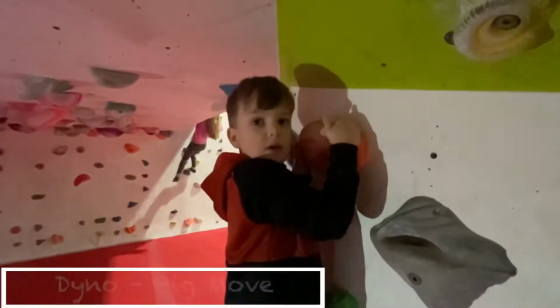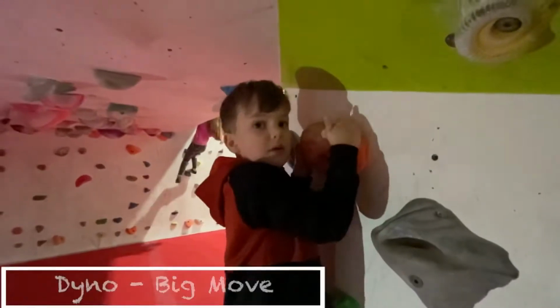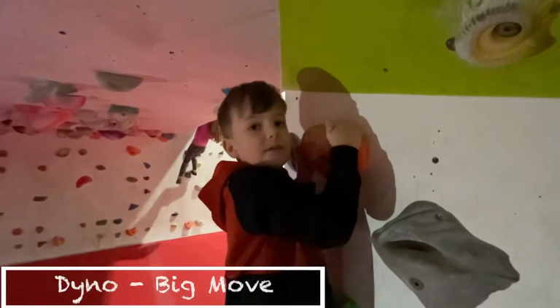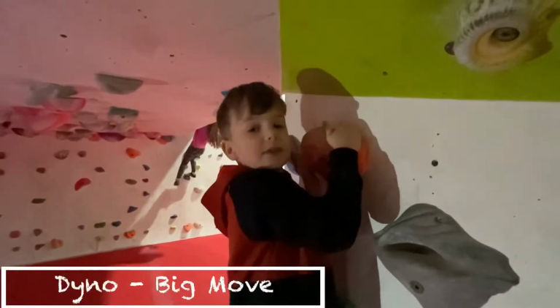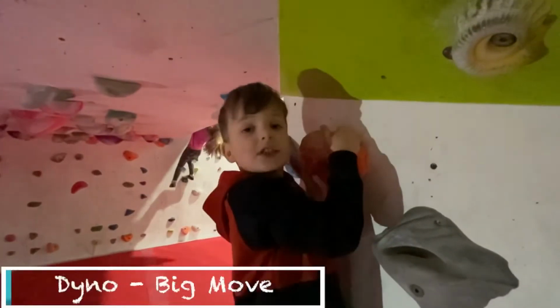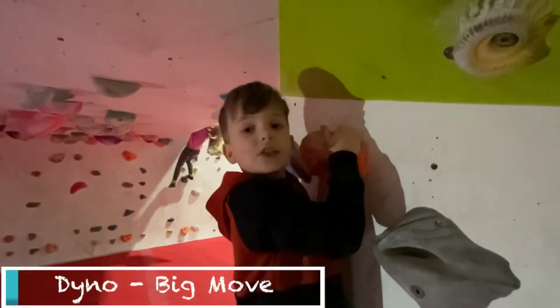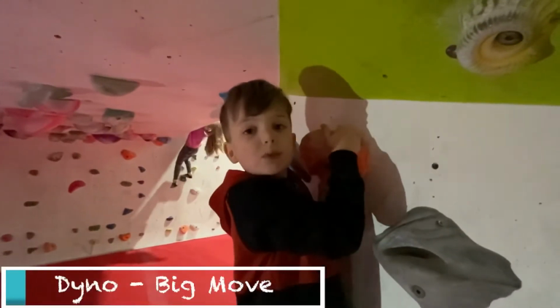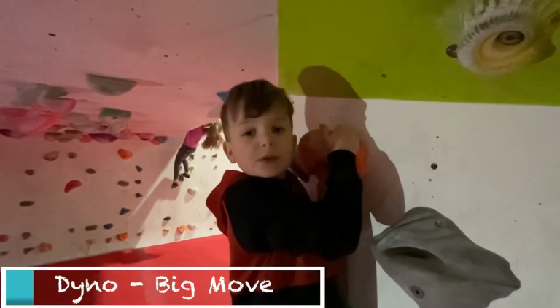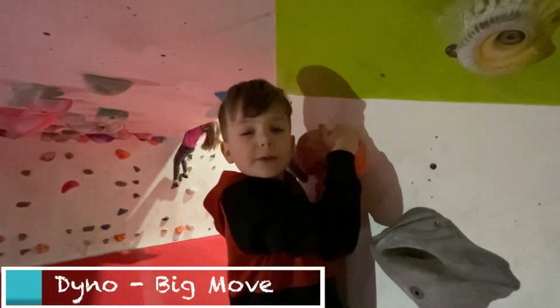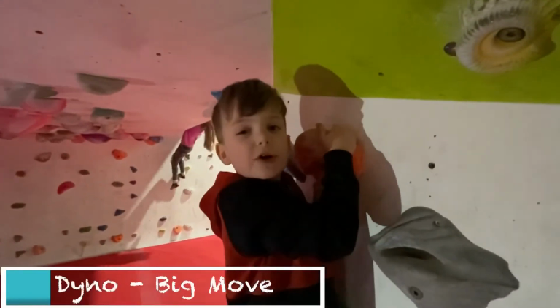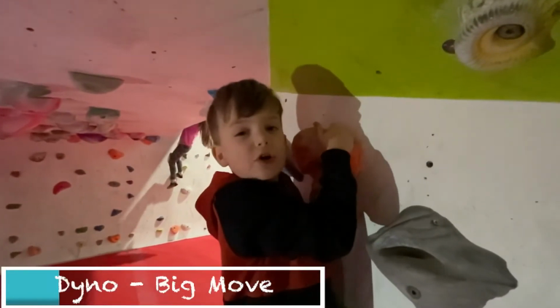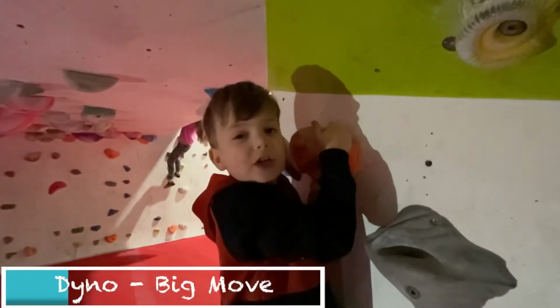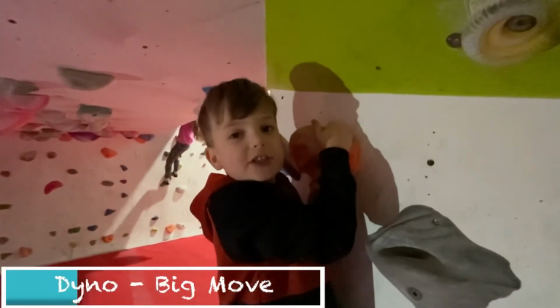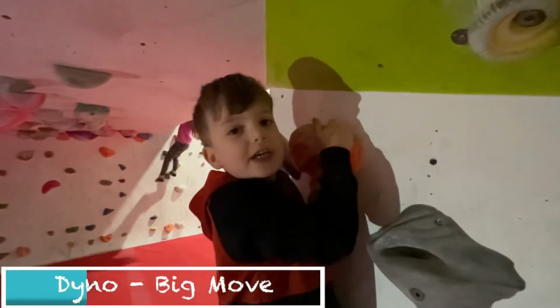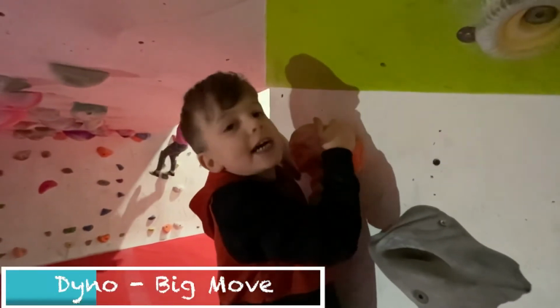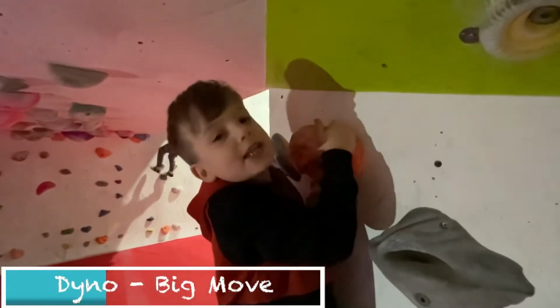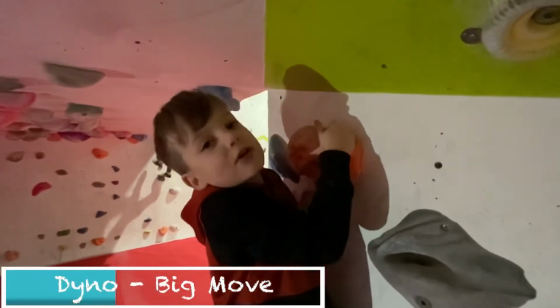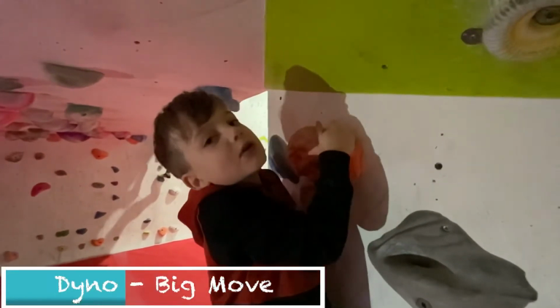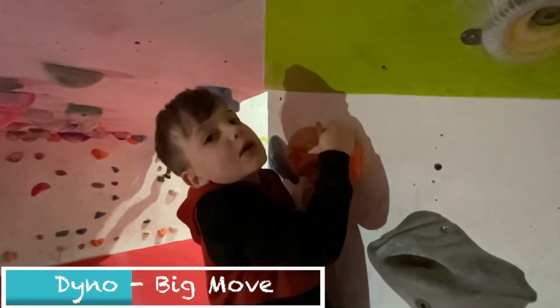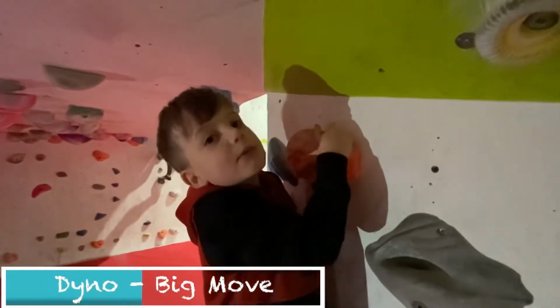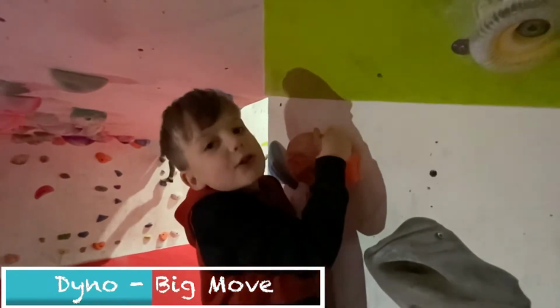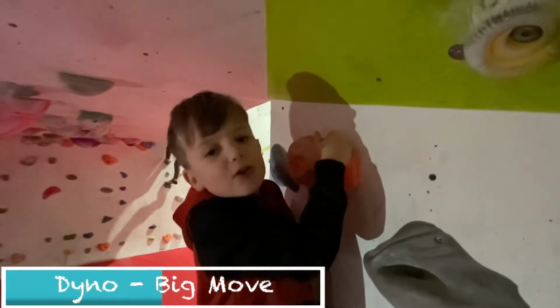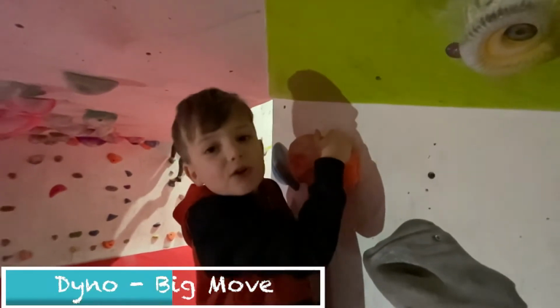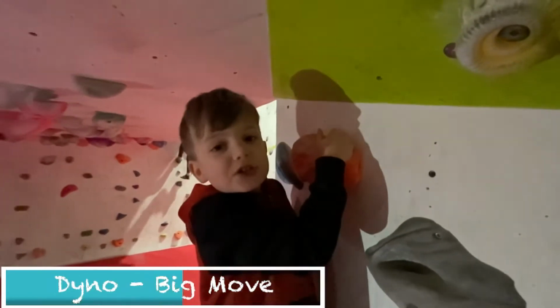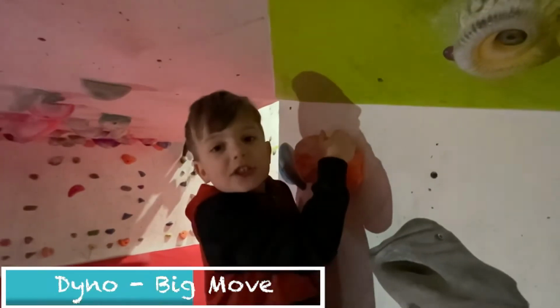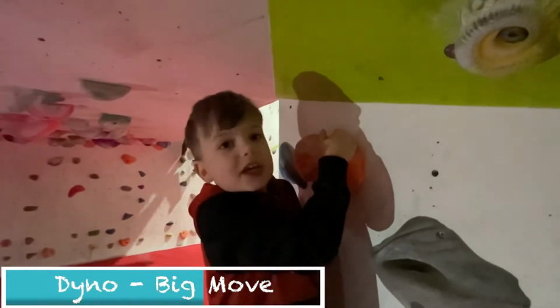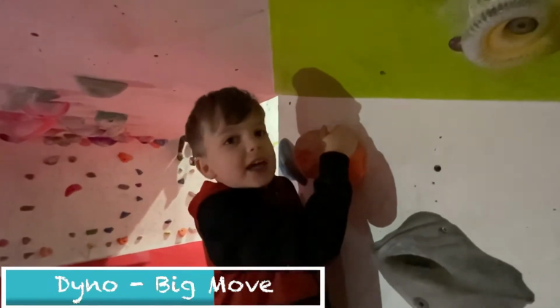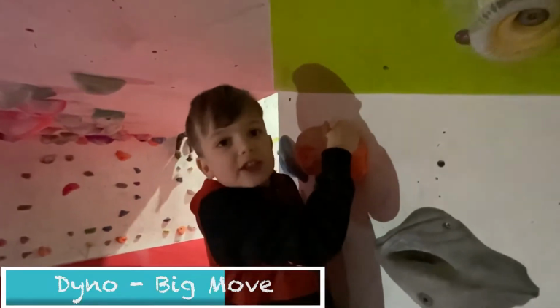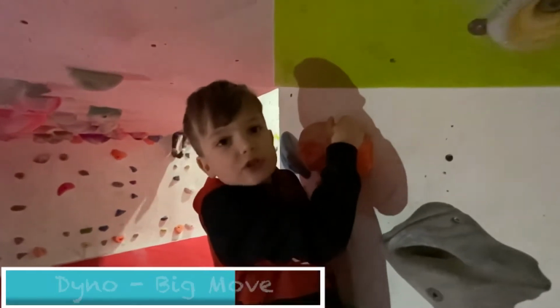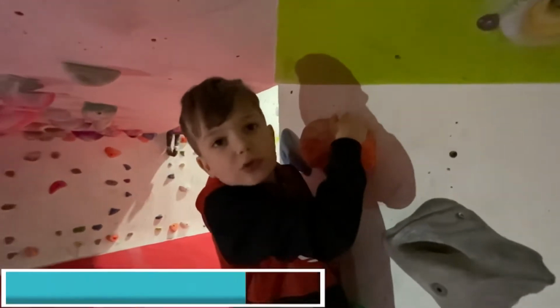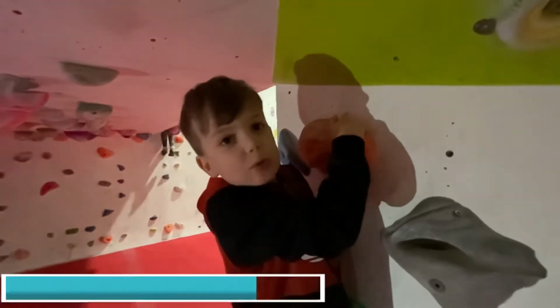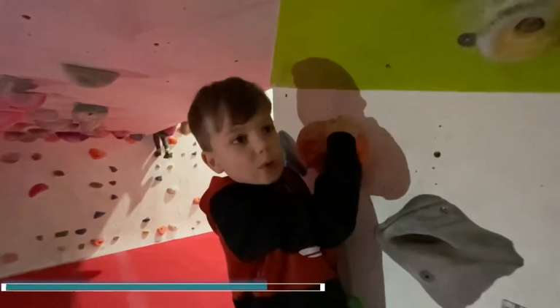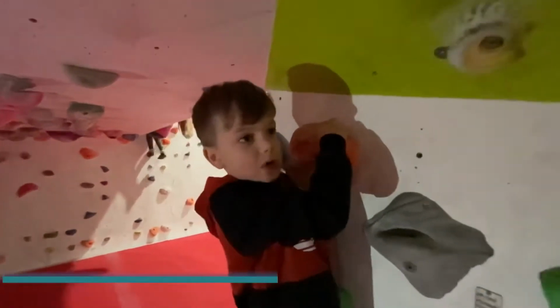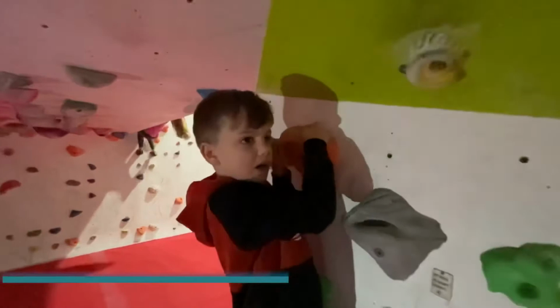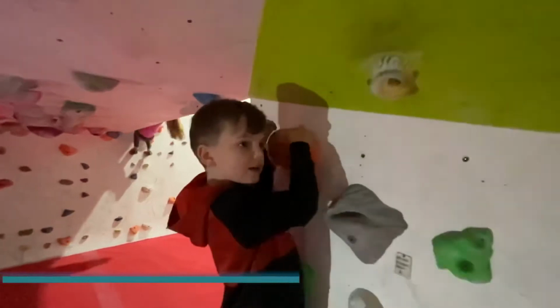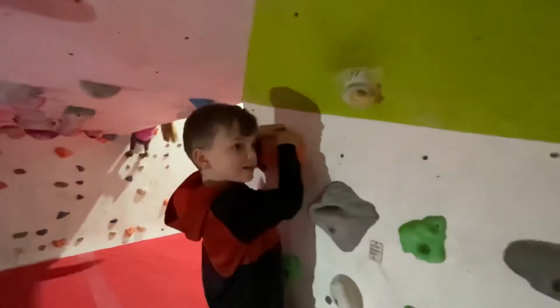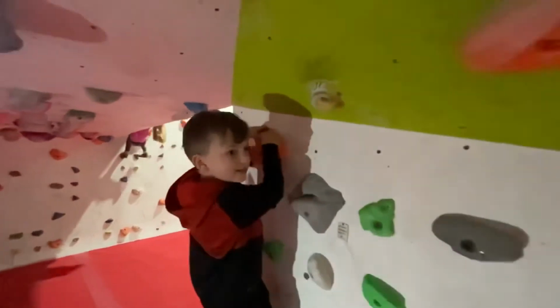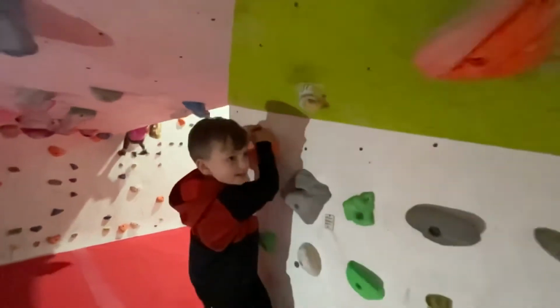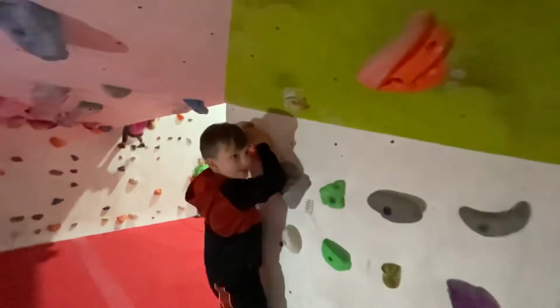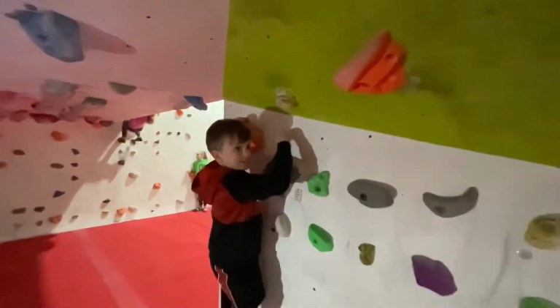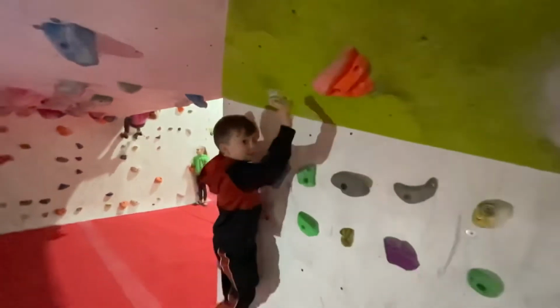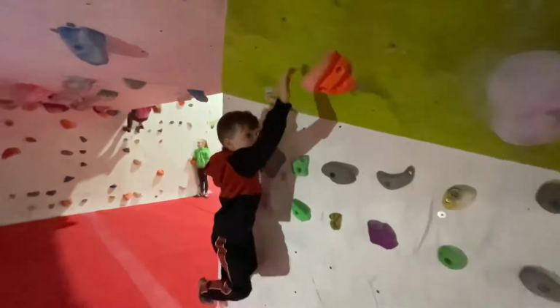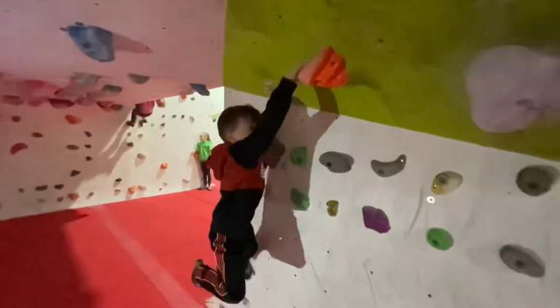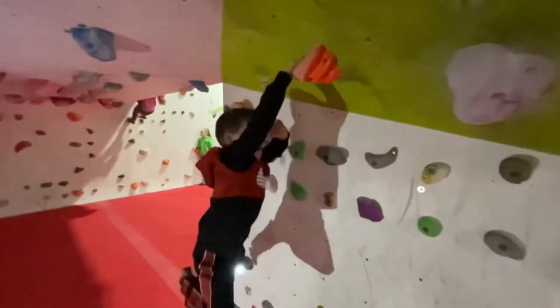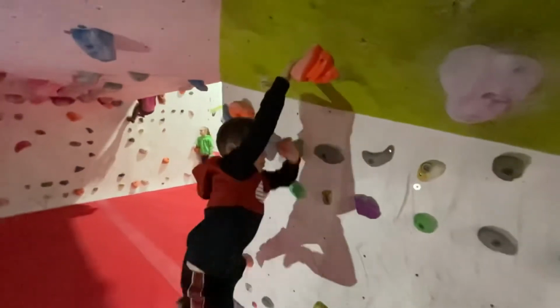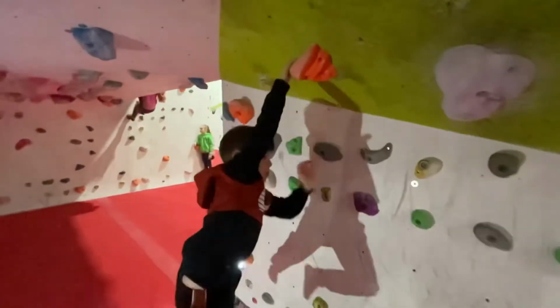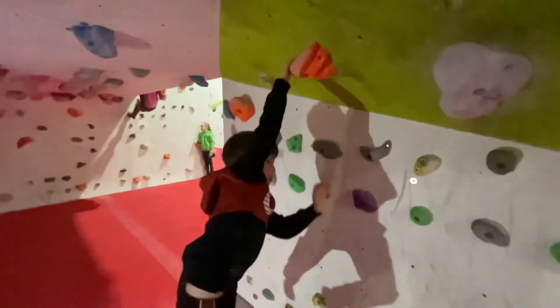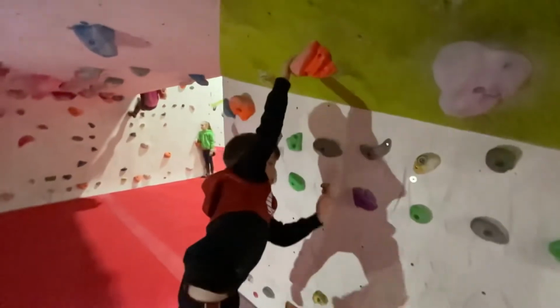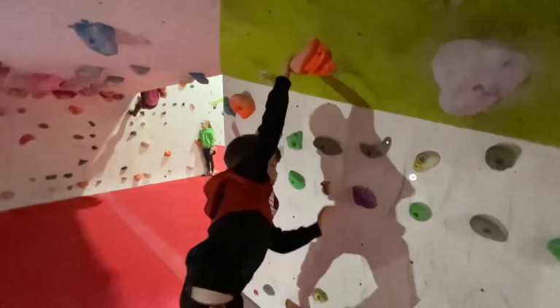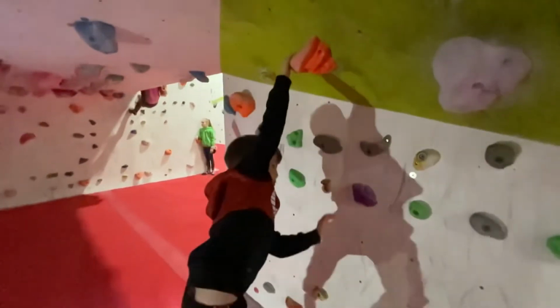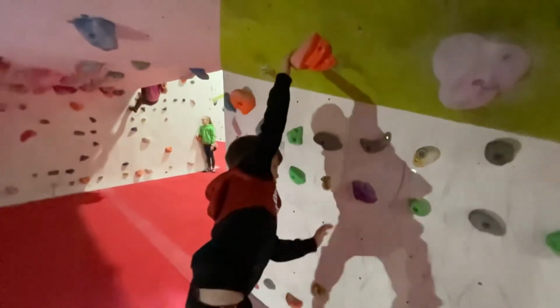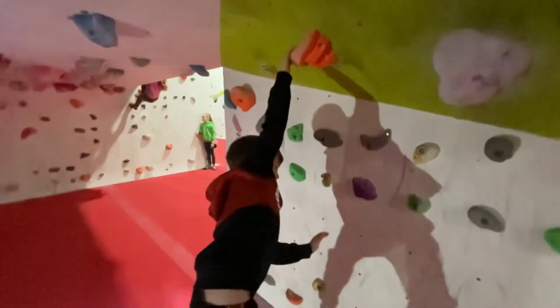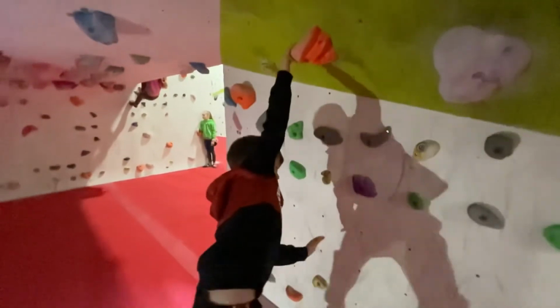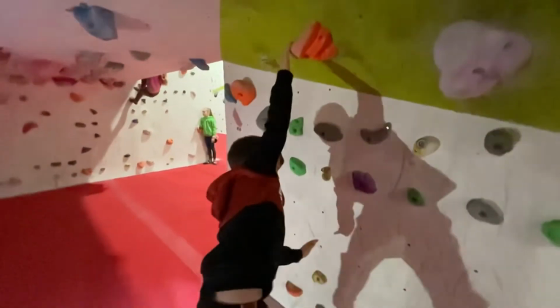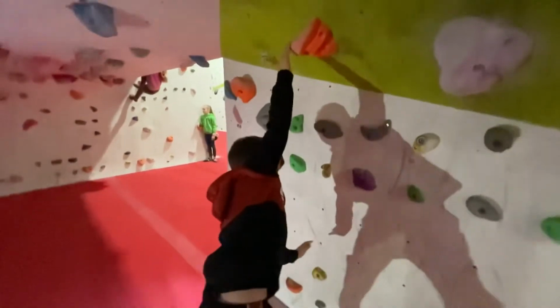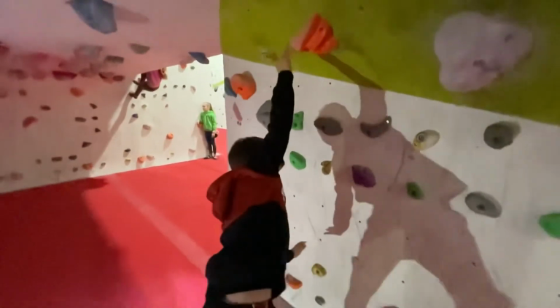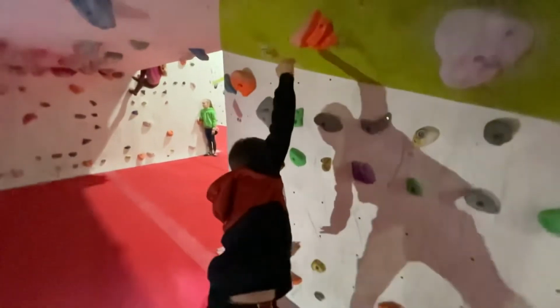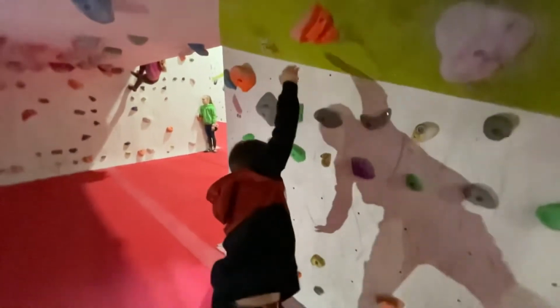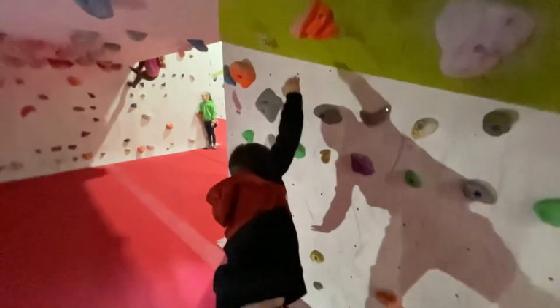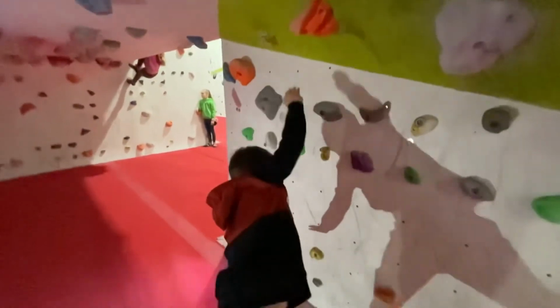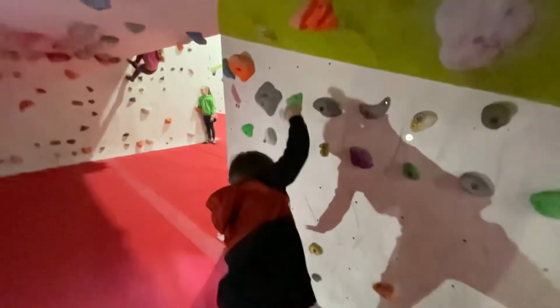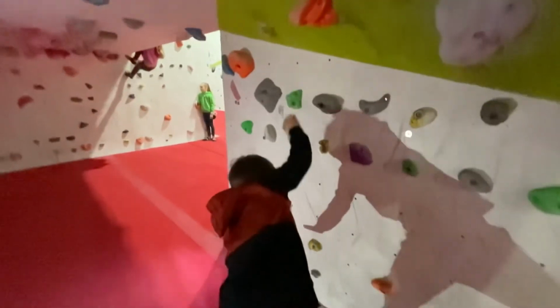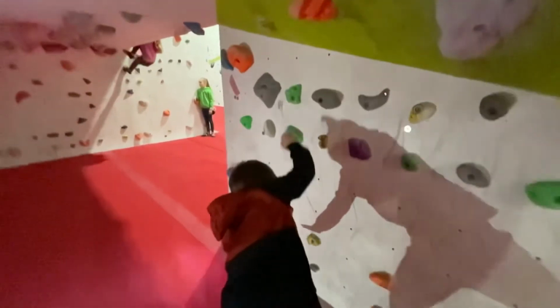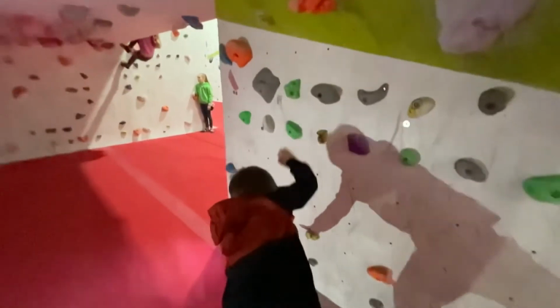This is what we call a dino — but not a dinosaur. So, not a dinosaur.